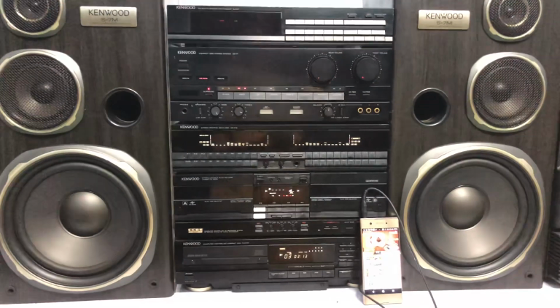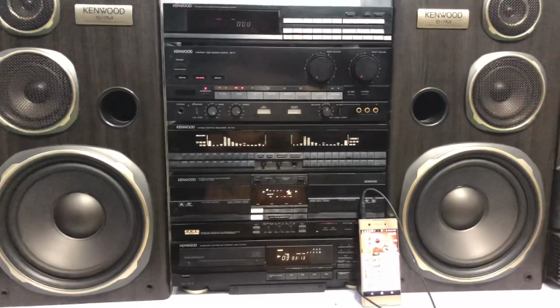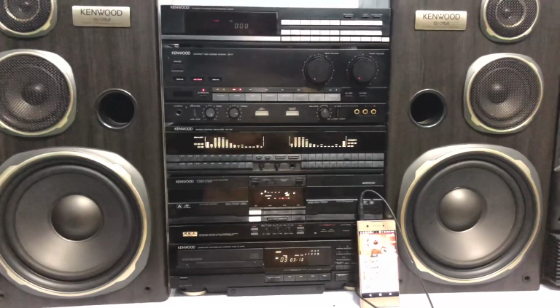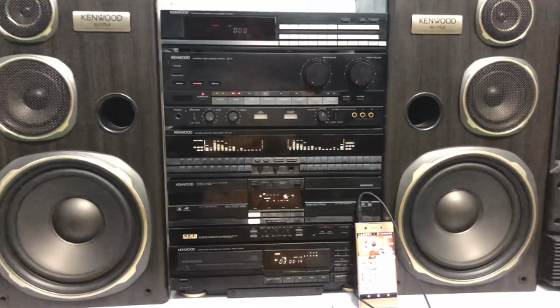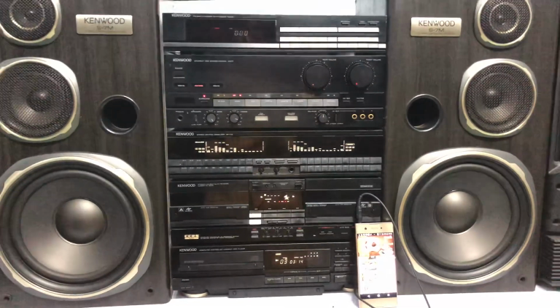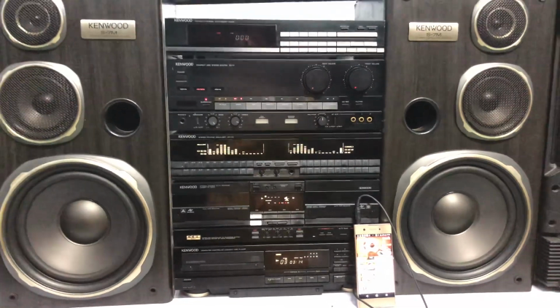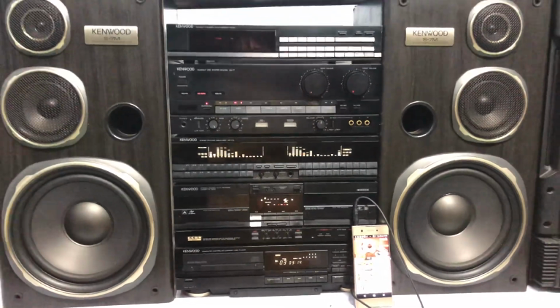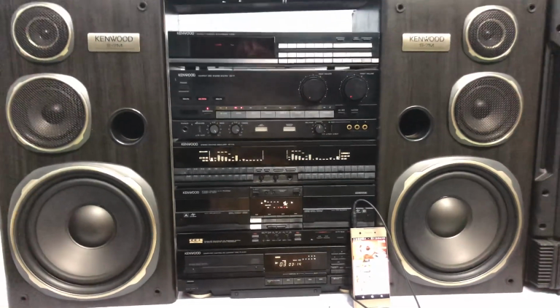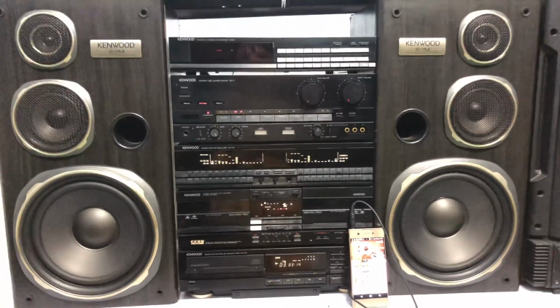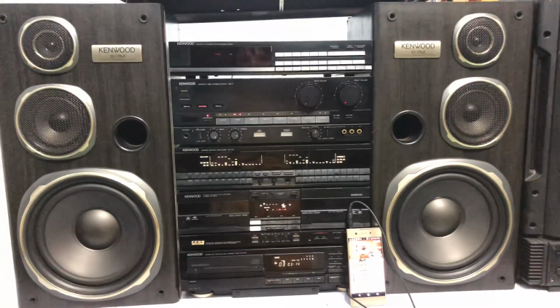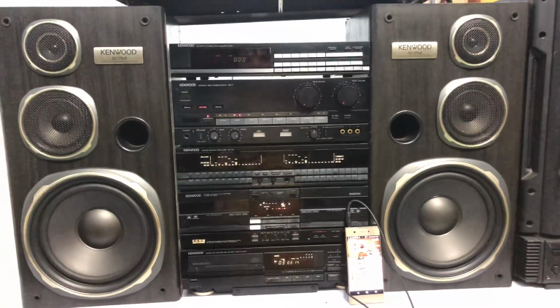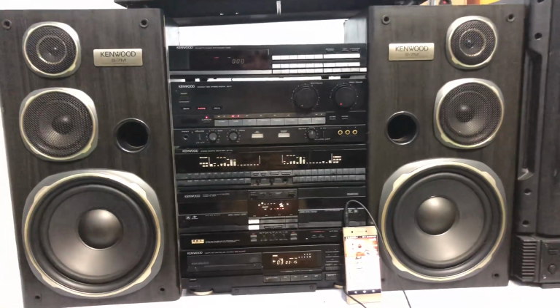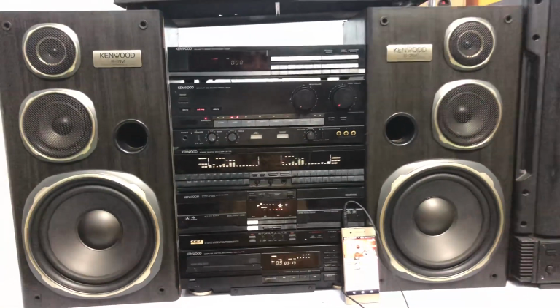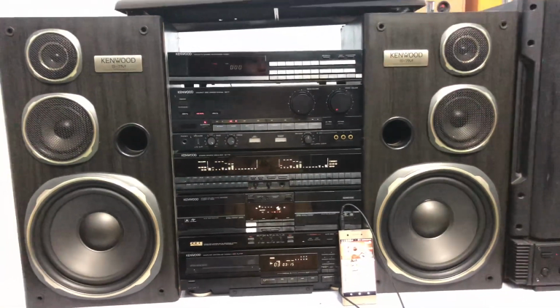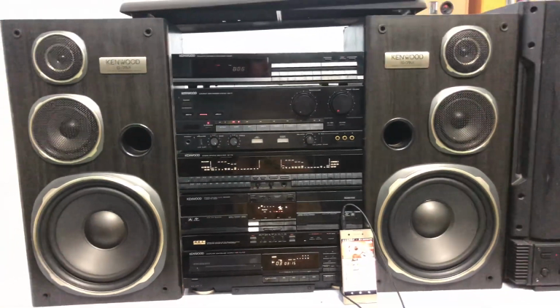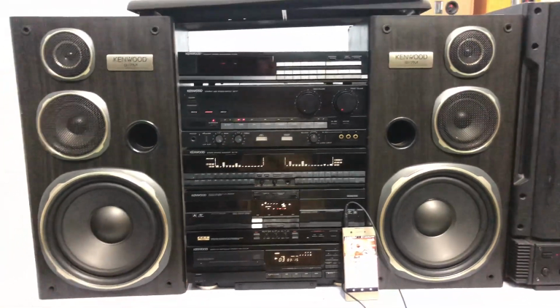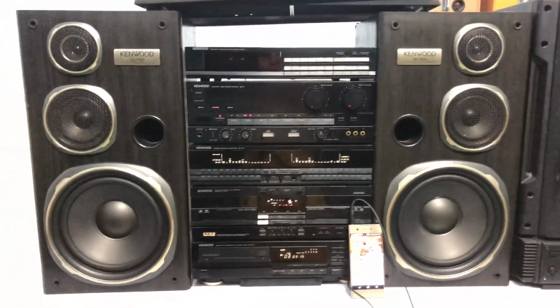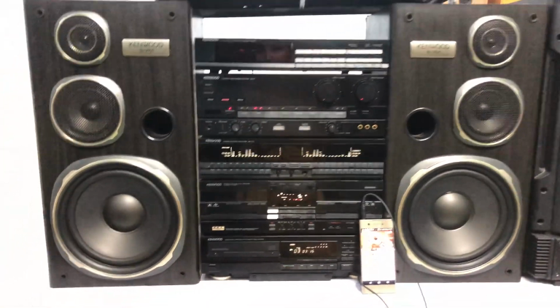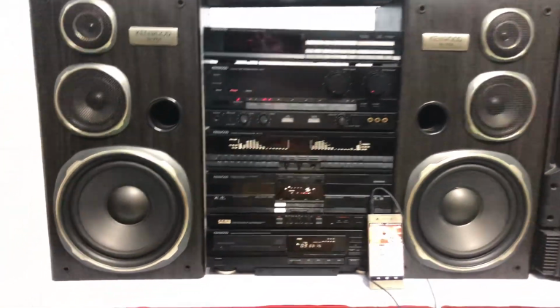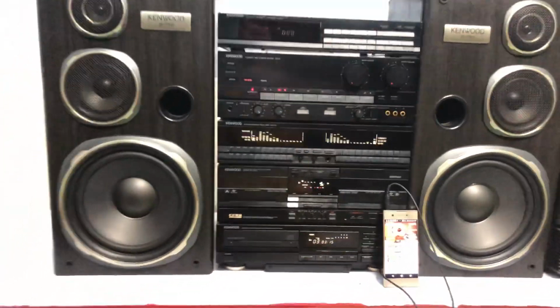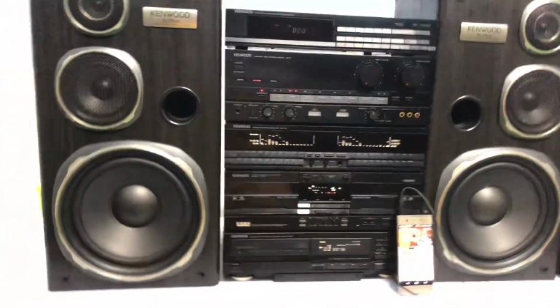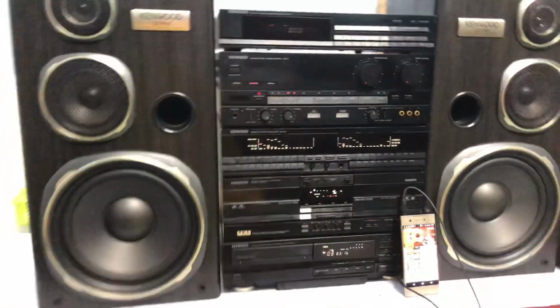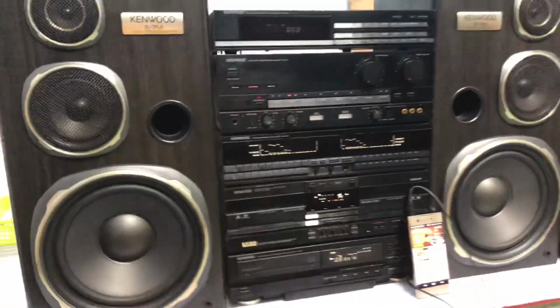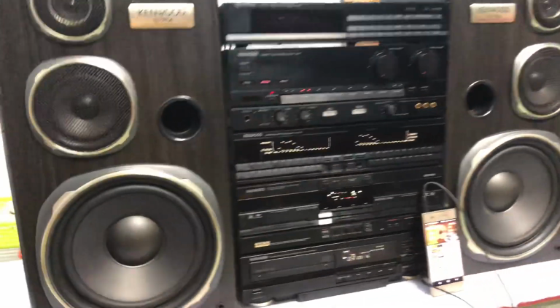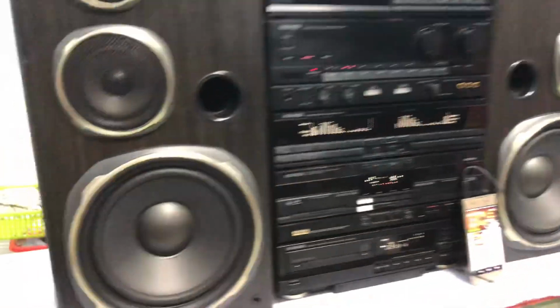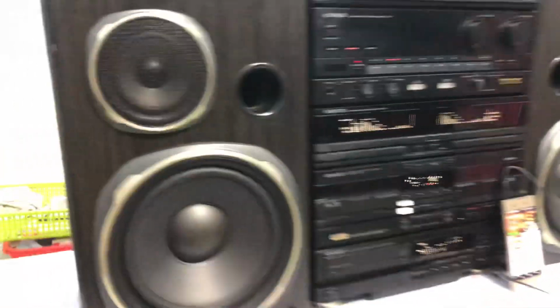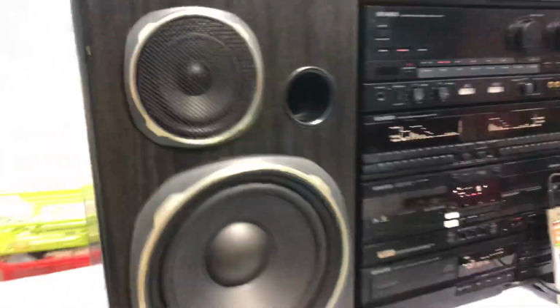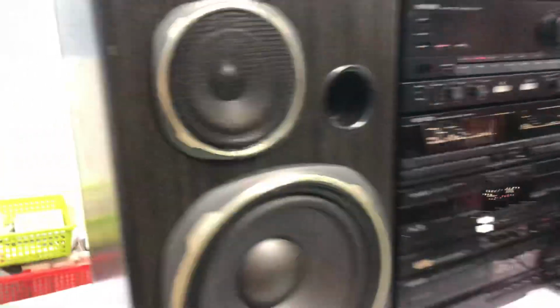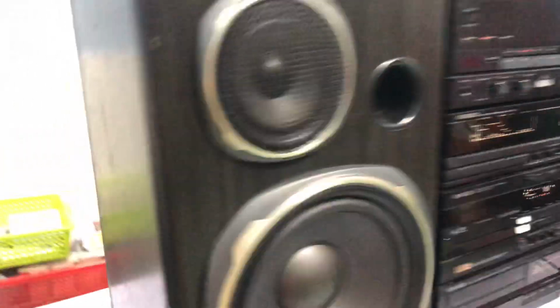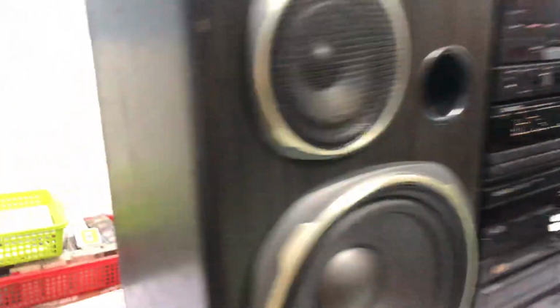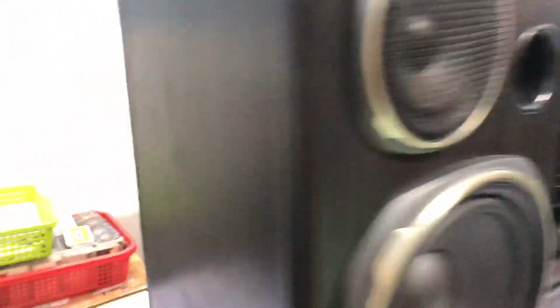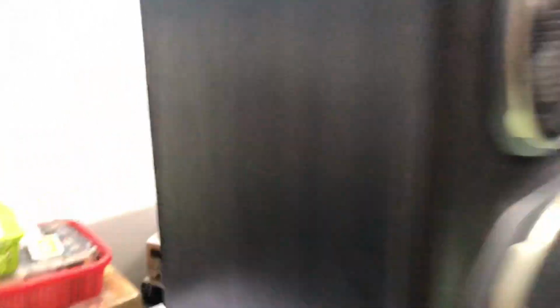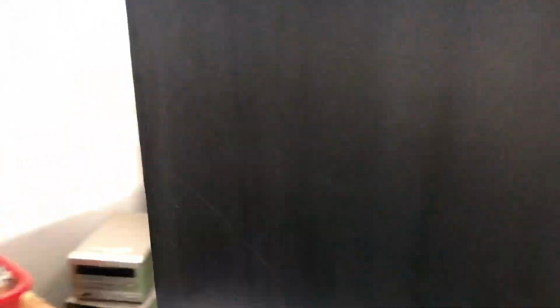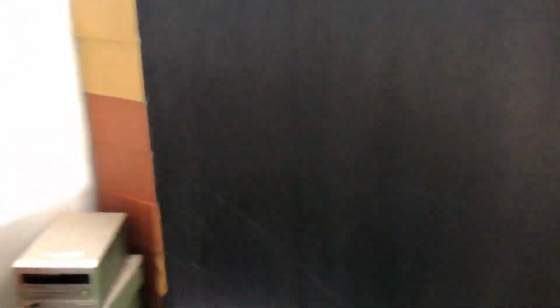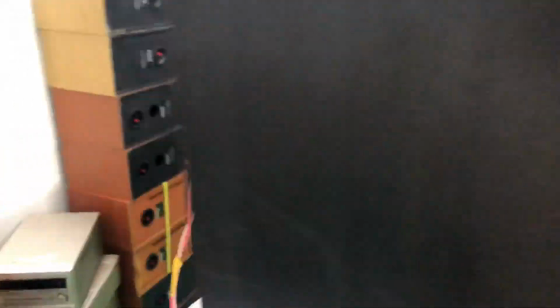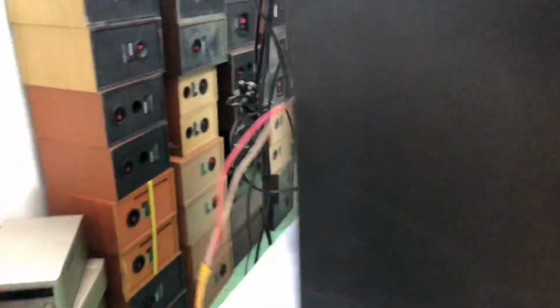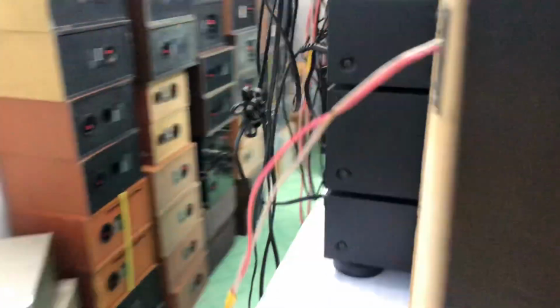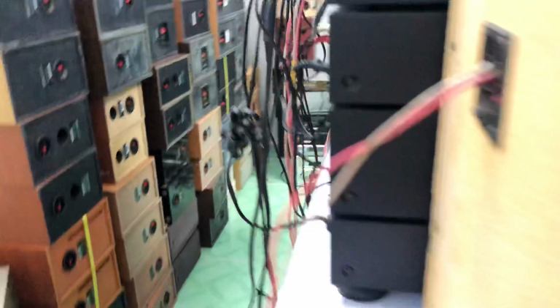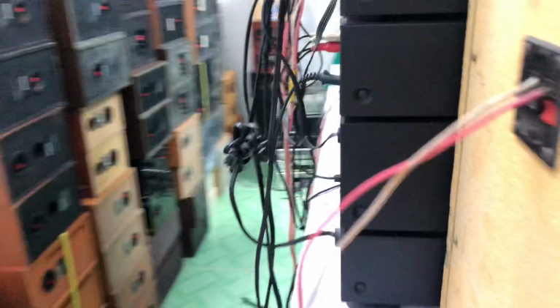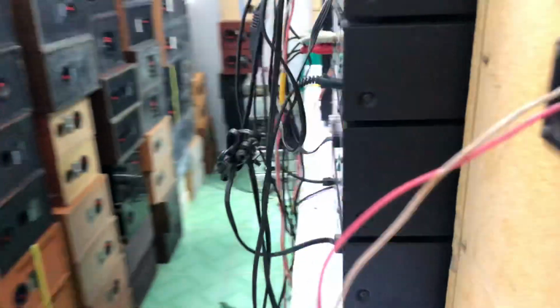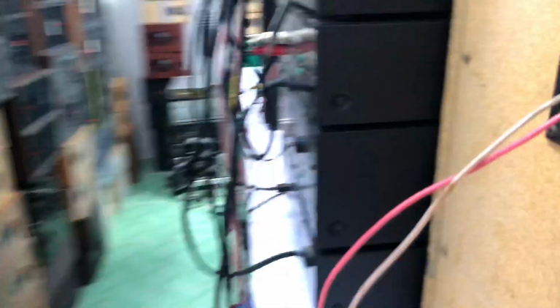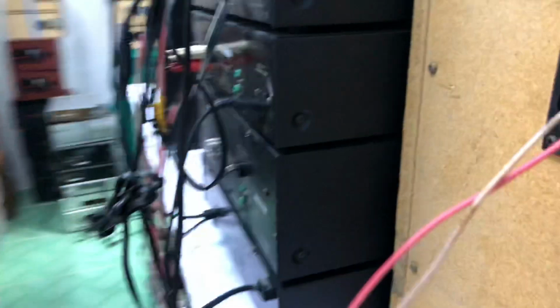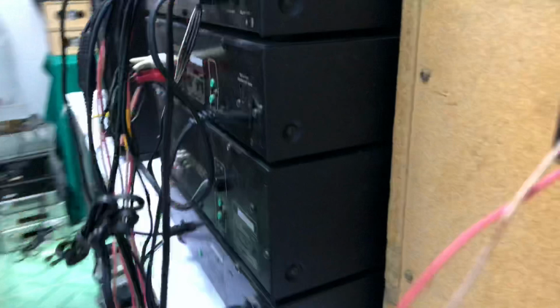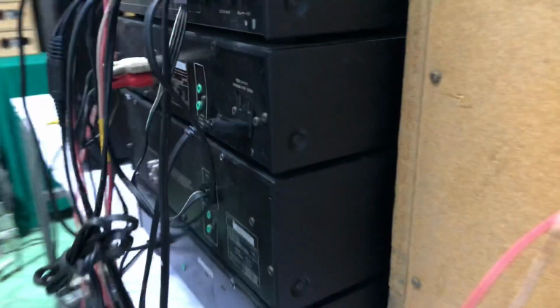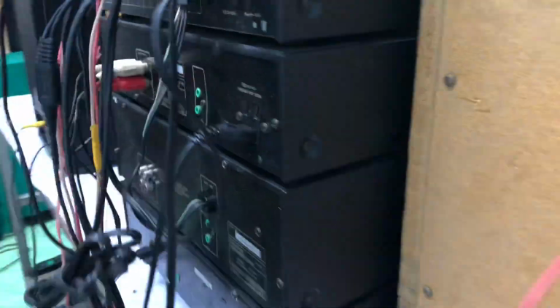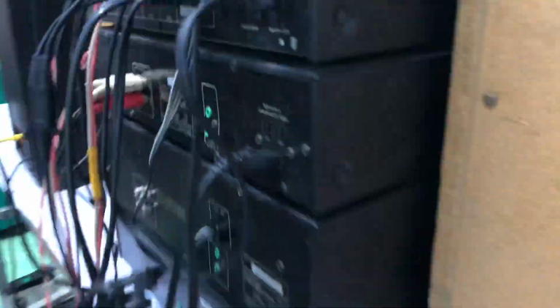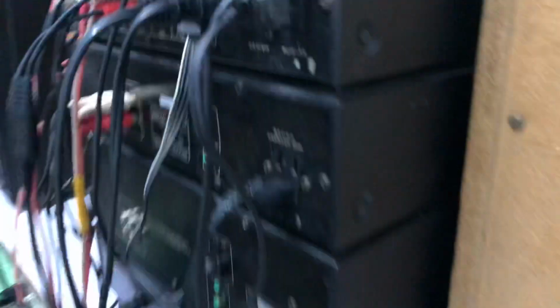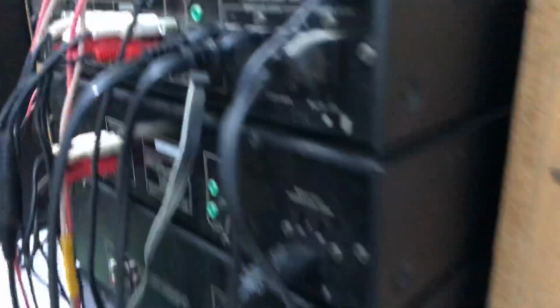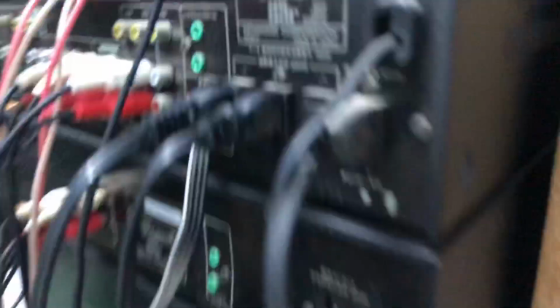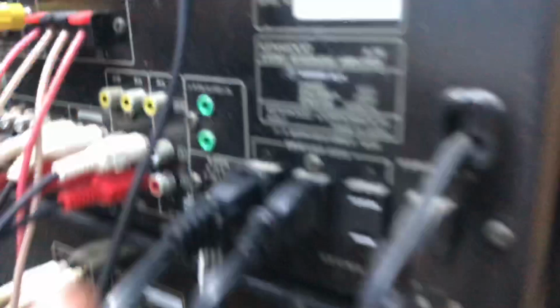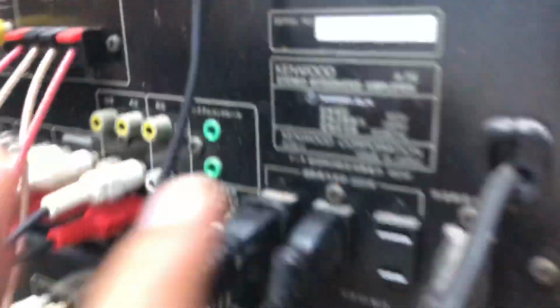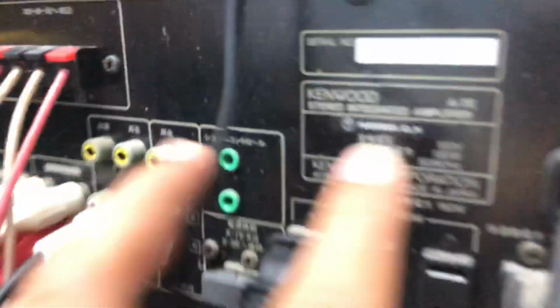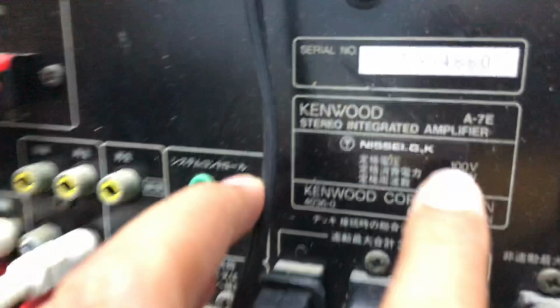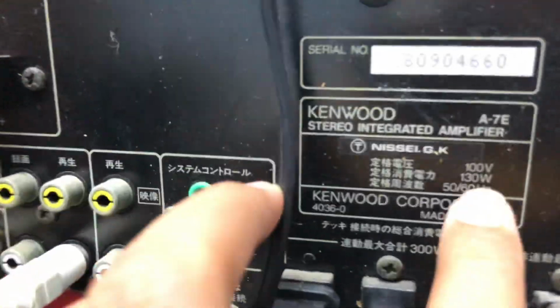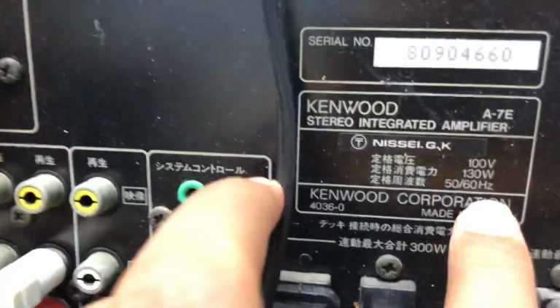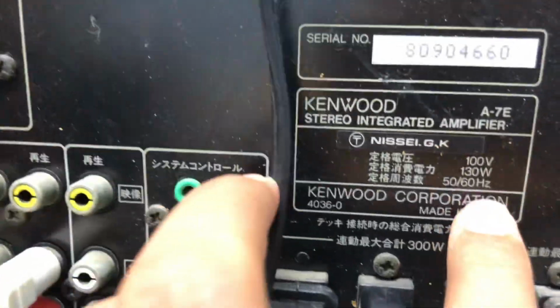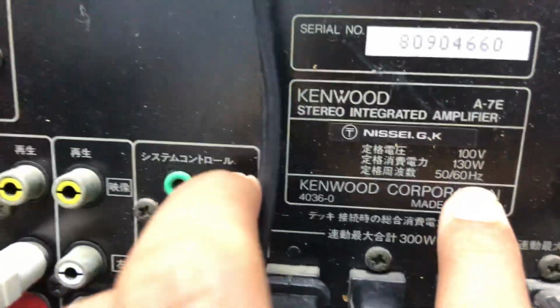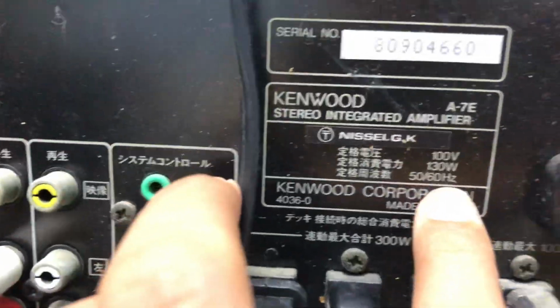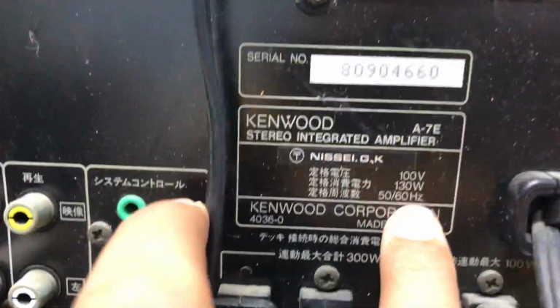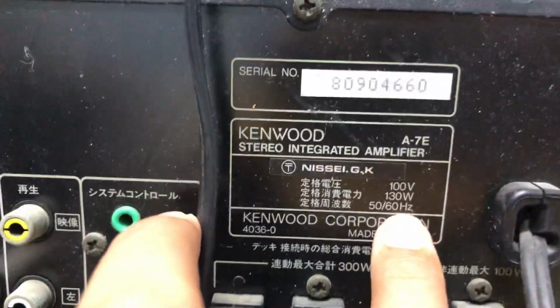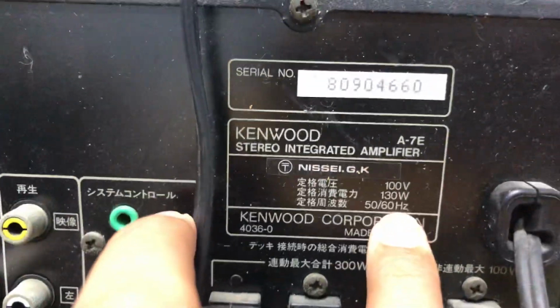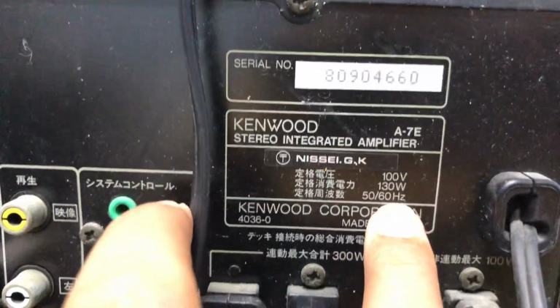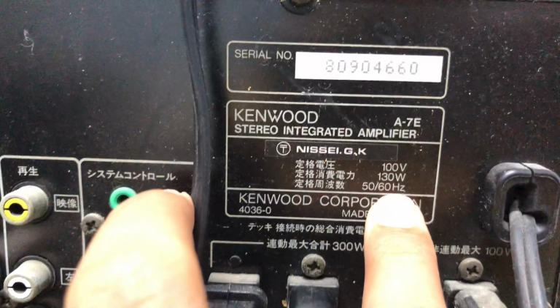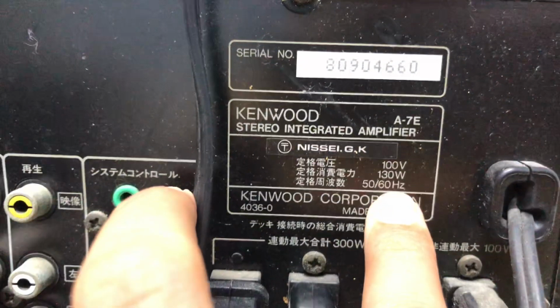Công suất của Amly là 130W. Bây giờ em sẽ quay mặt sau đi. Công suất của Amly là 130W.